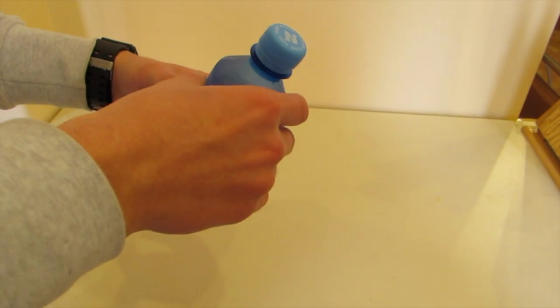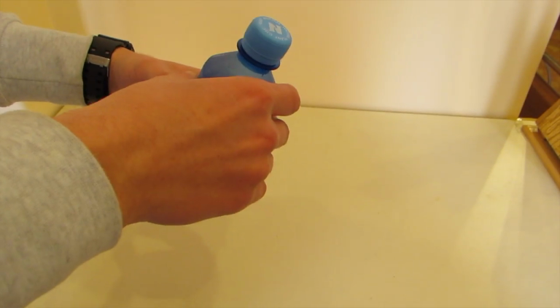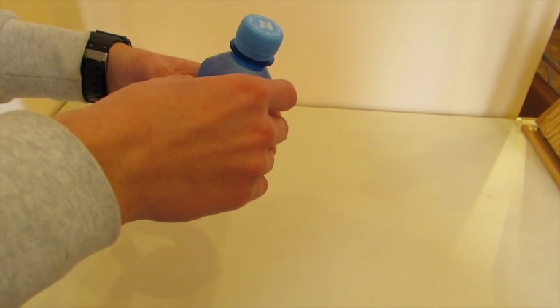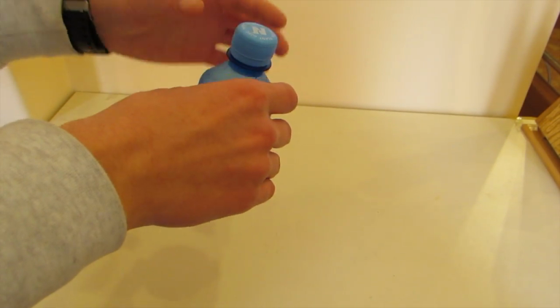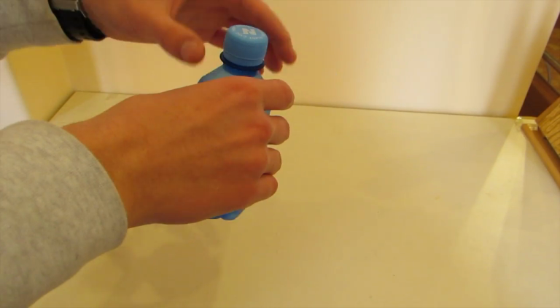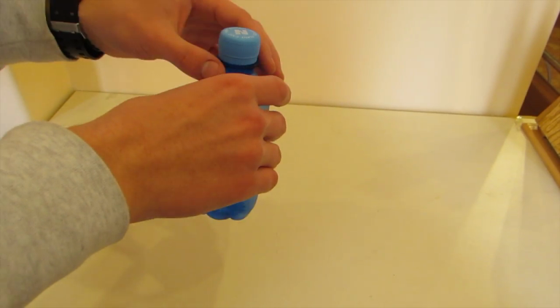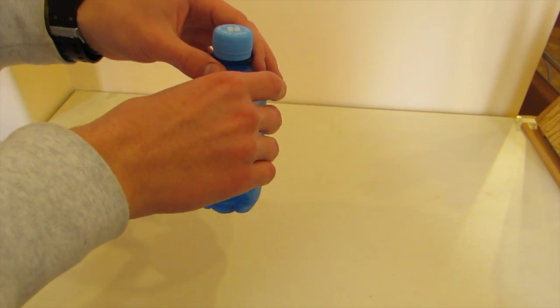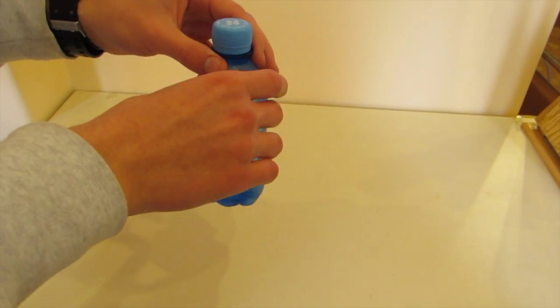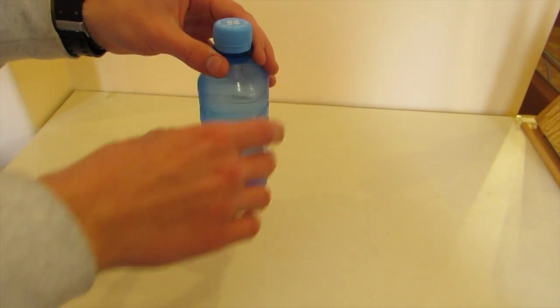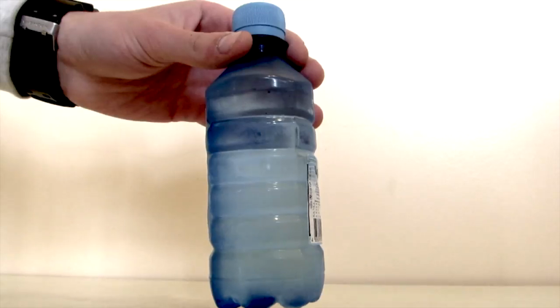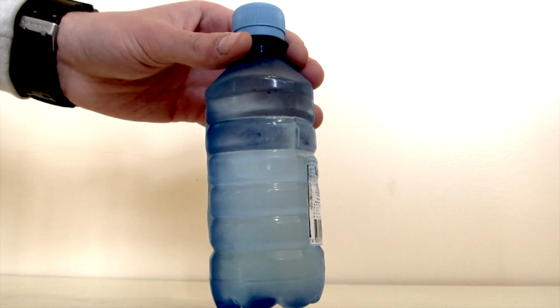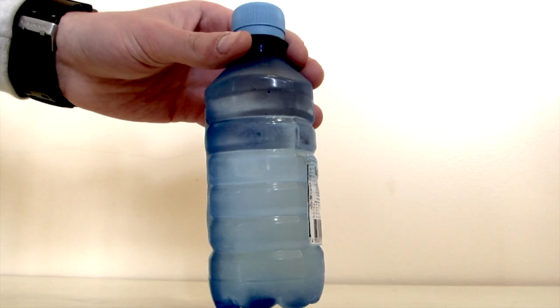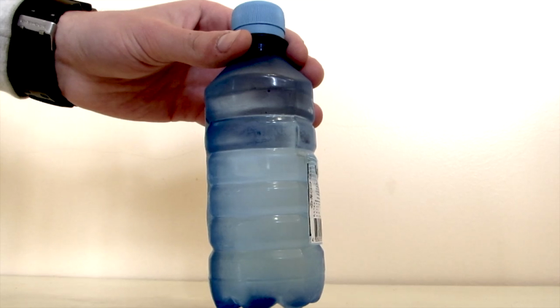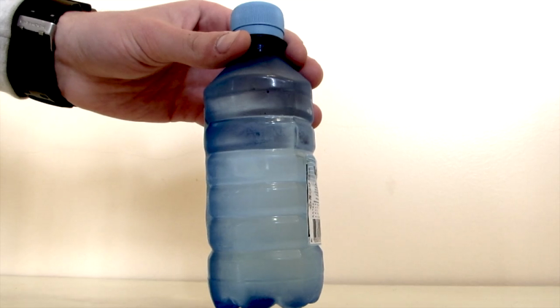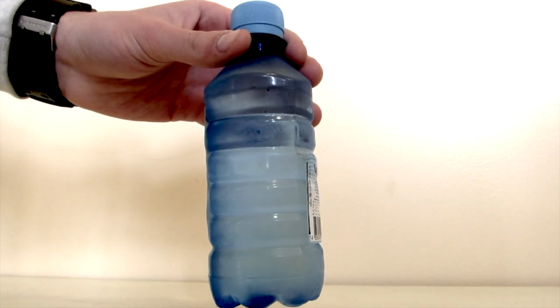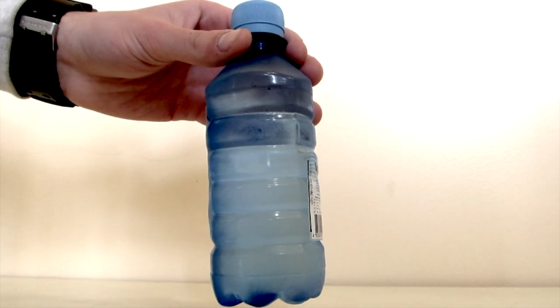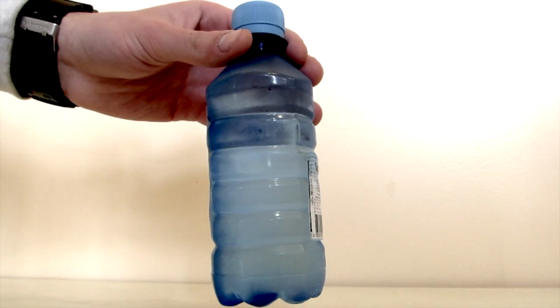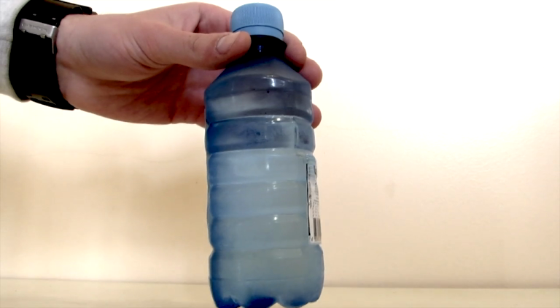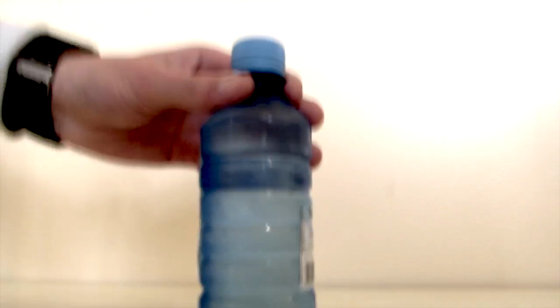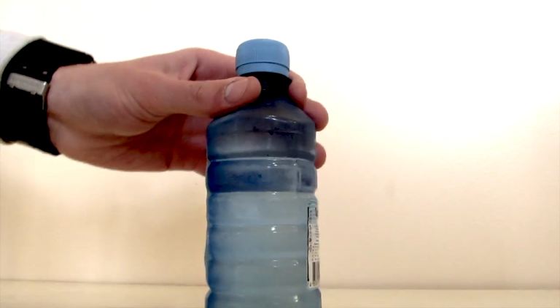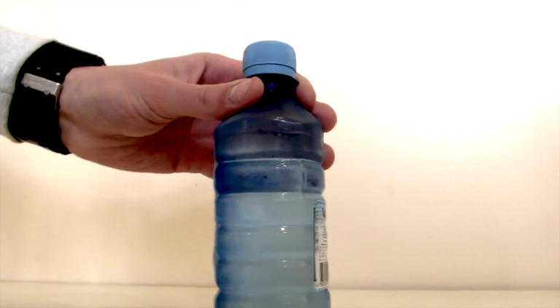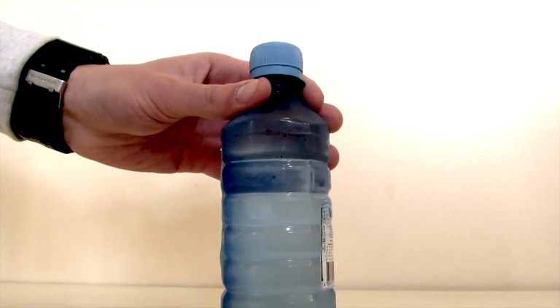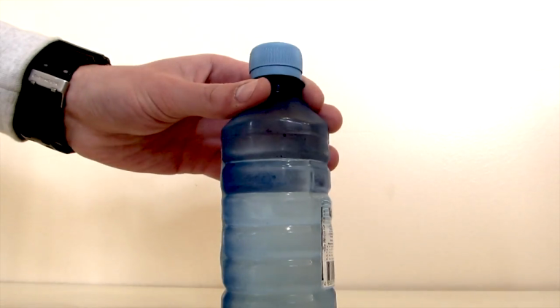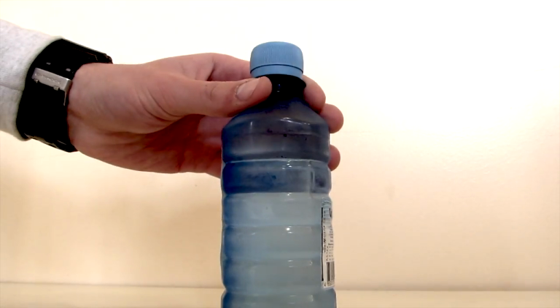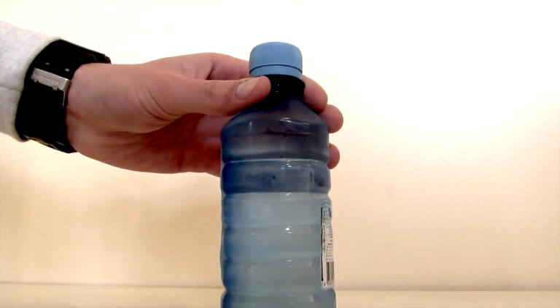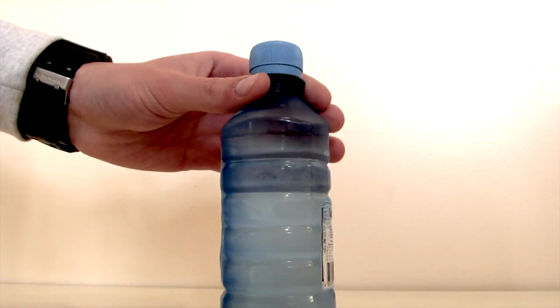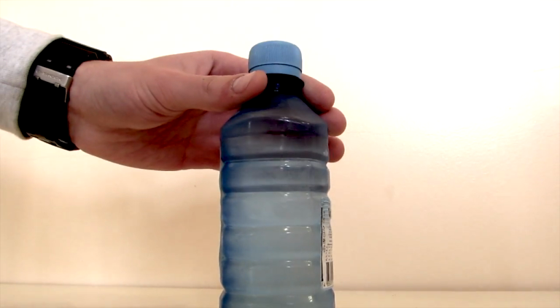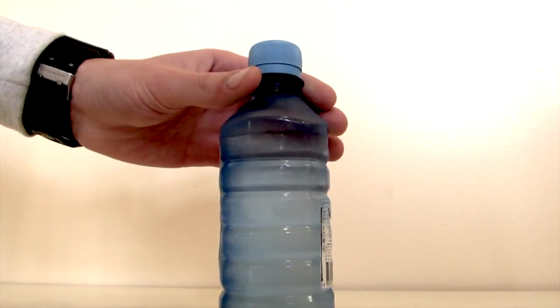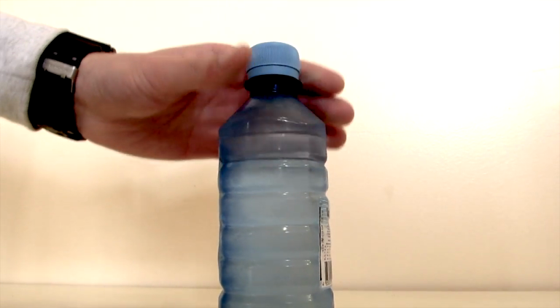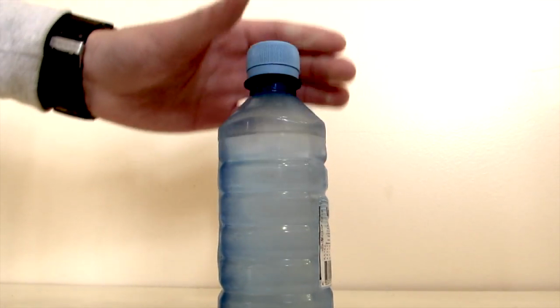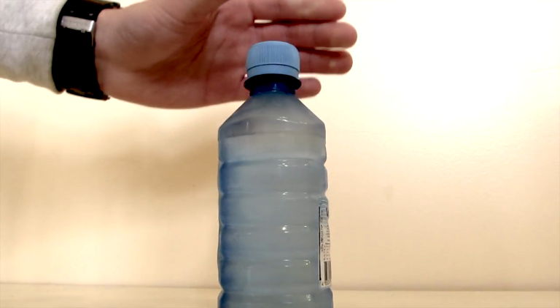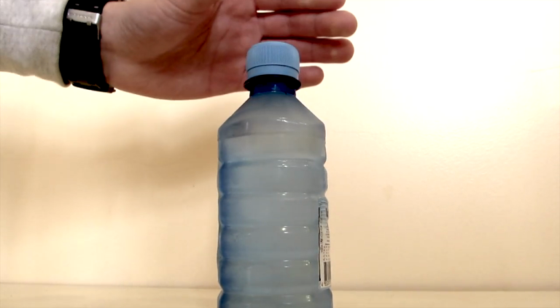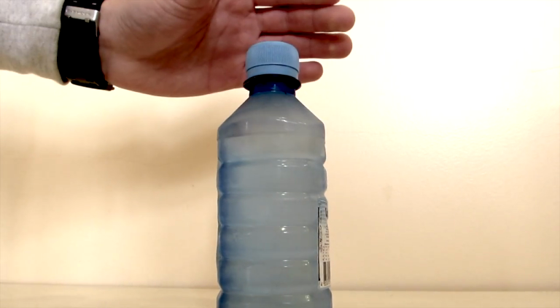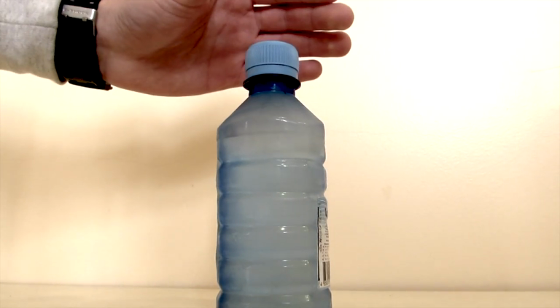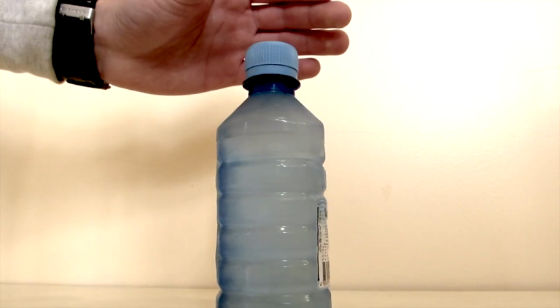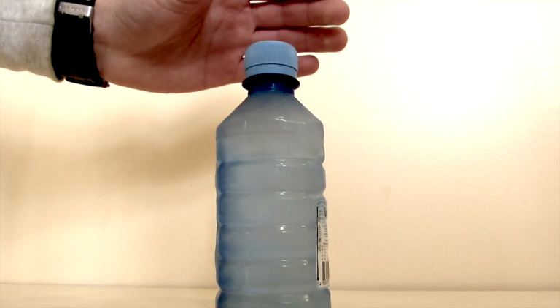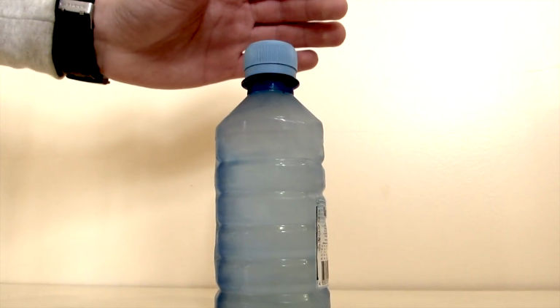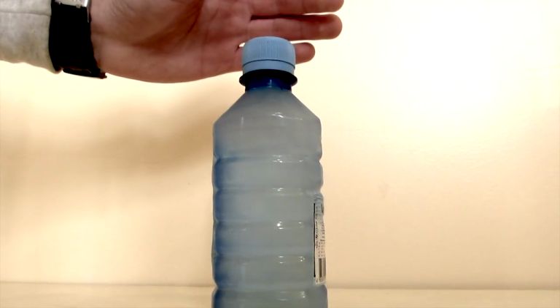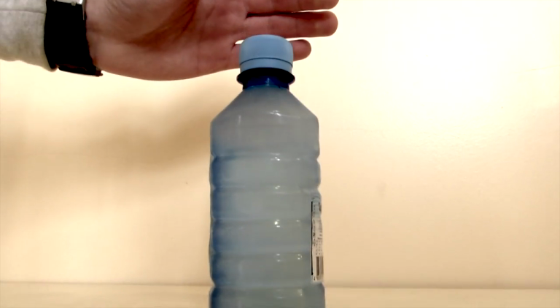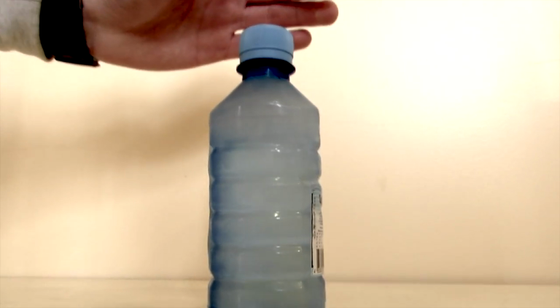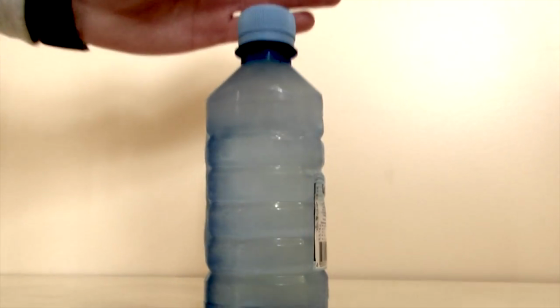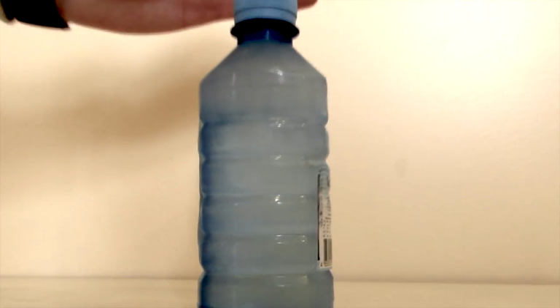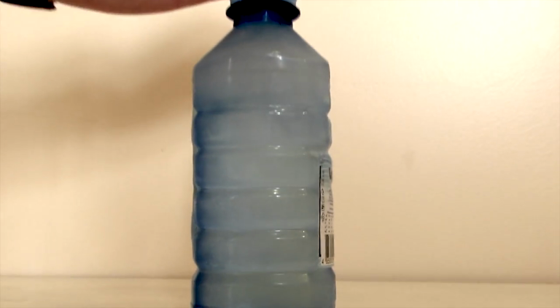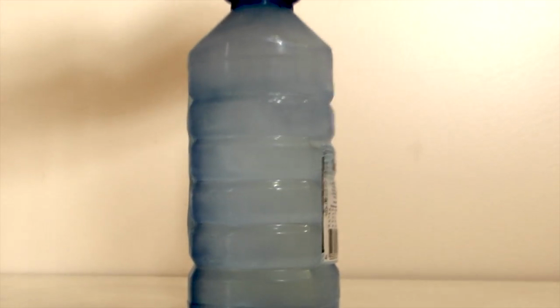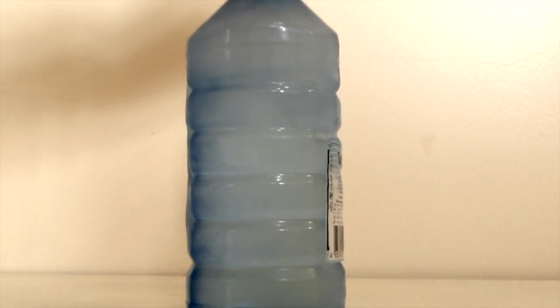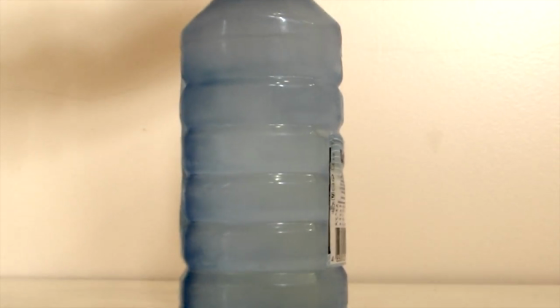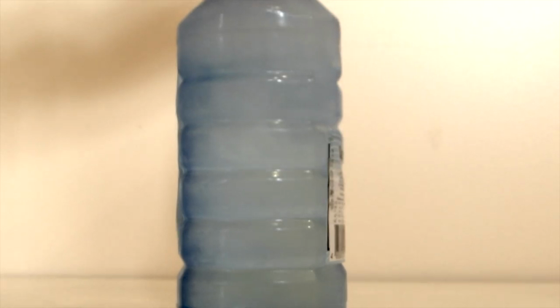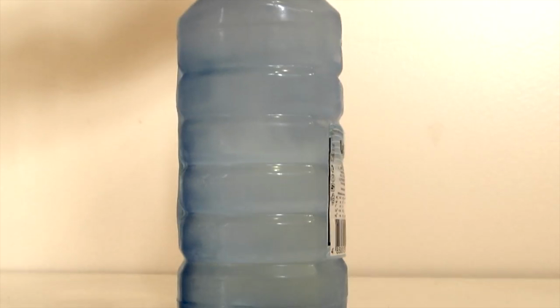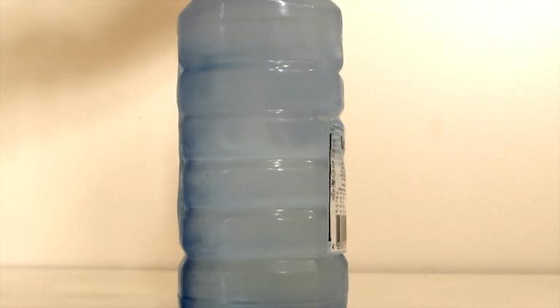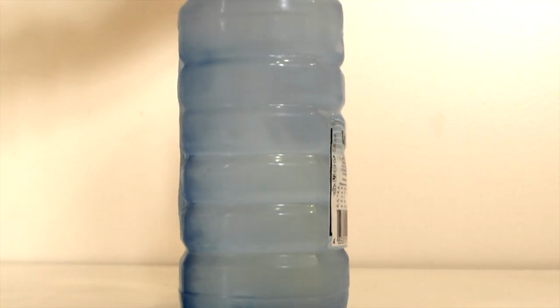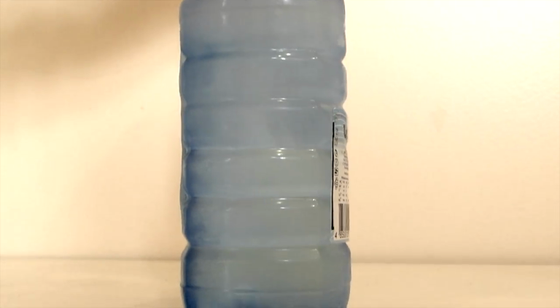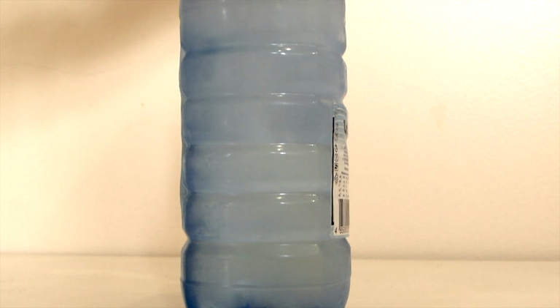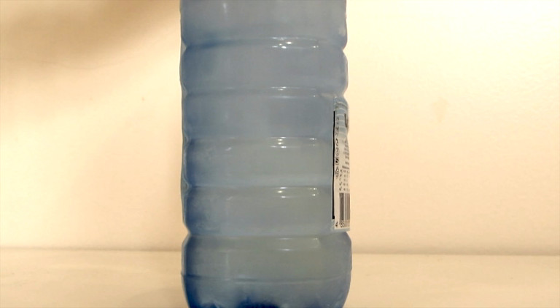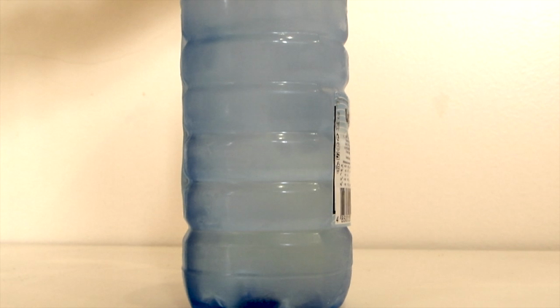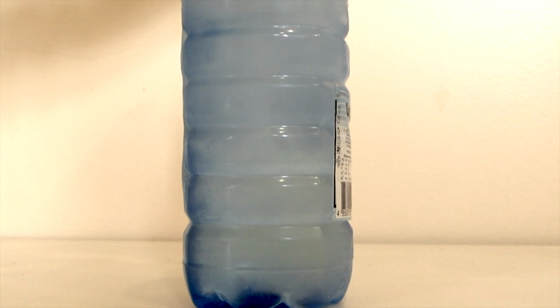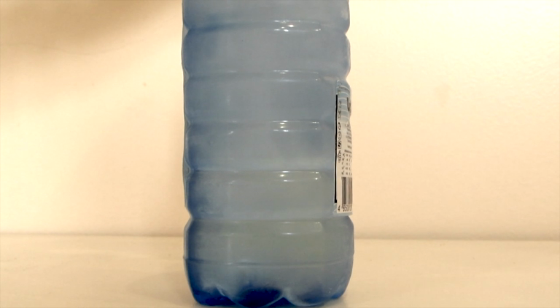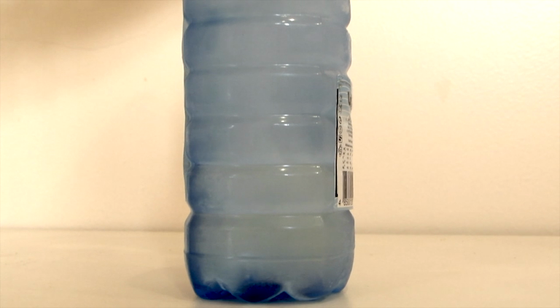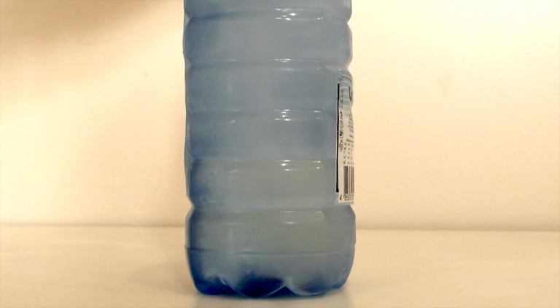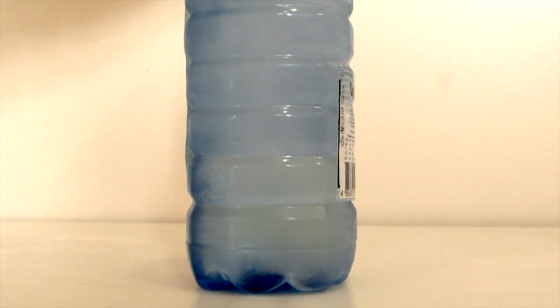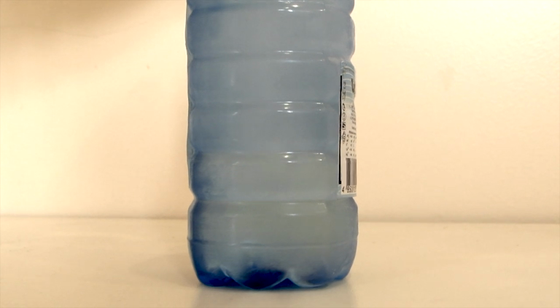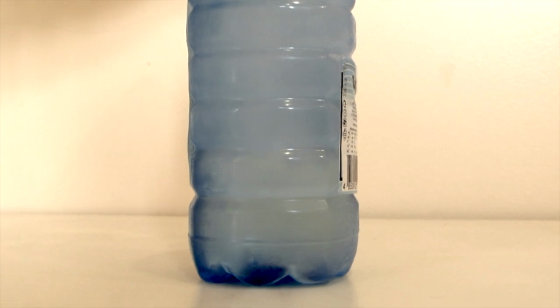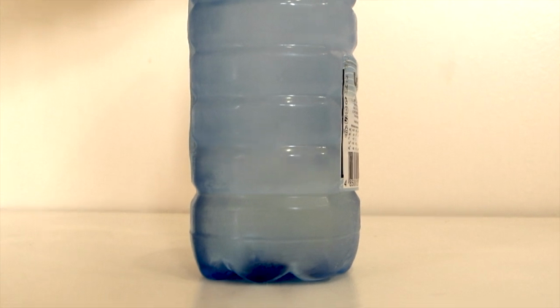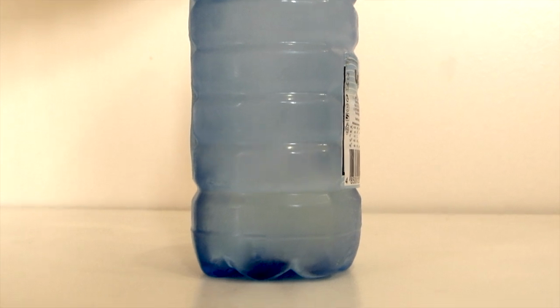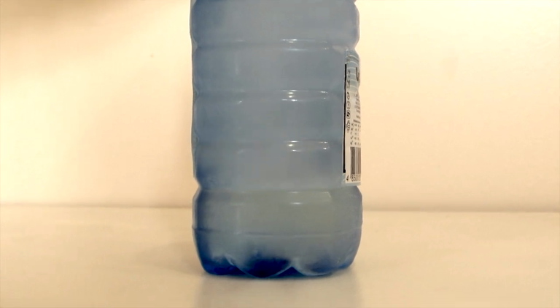After that time, we take it out and just hit it. As you can see, crystallization started and the water turned into ice.